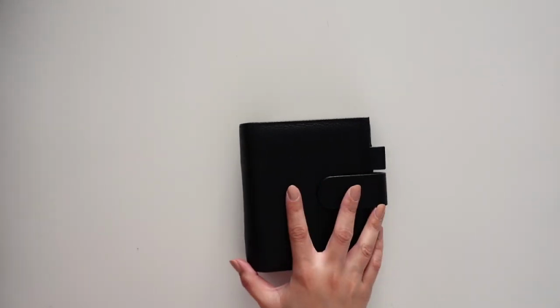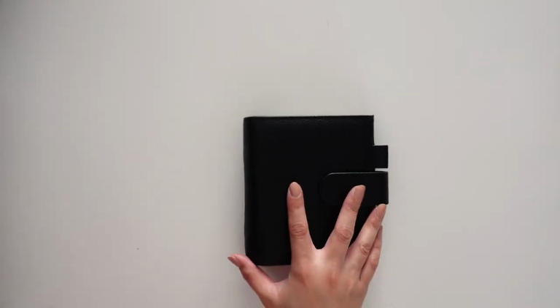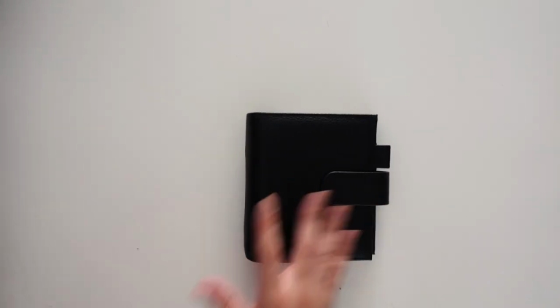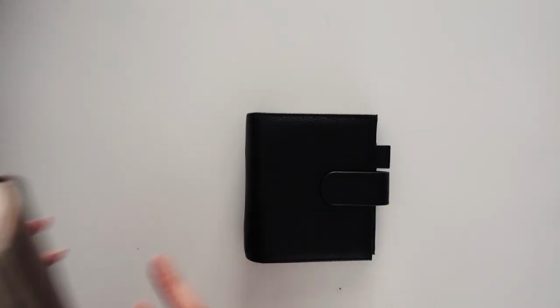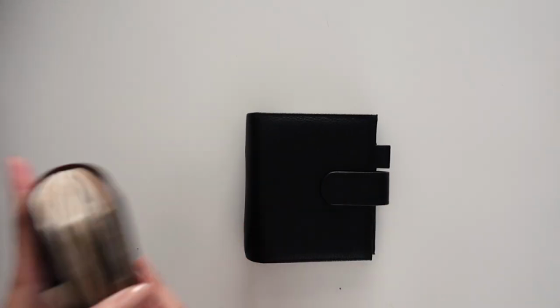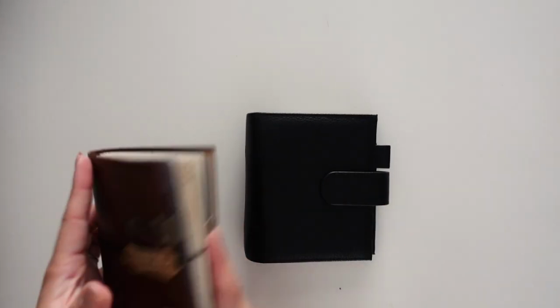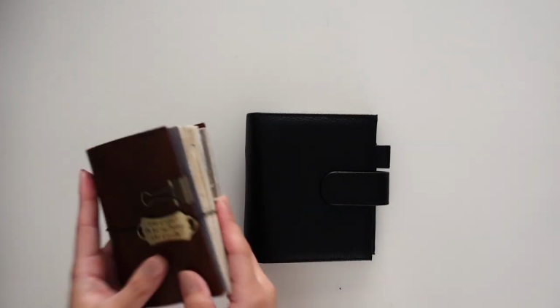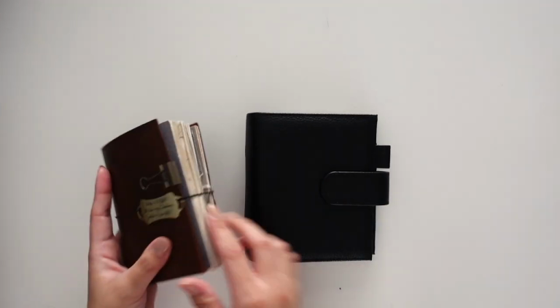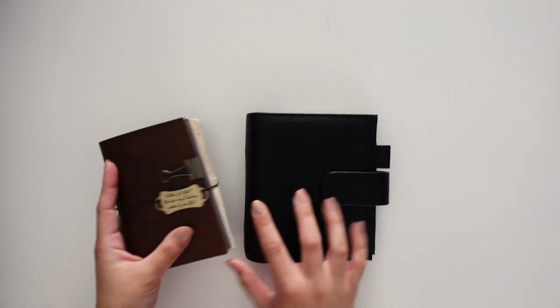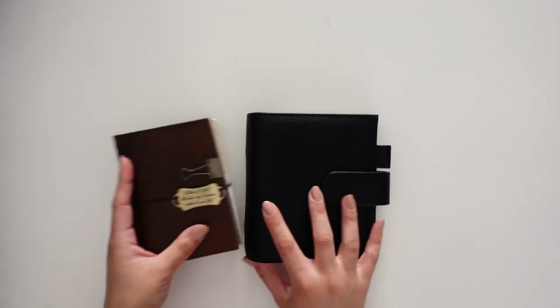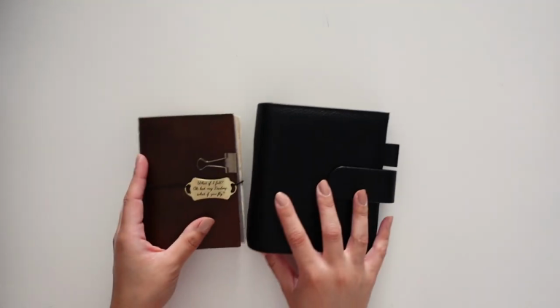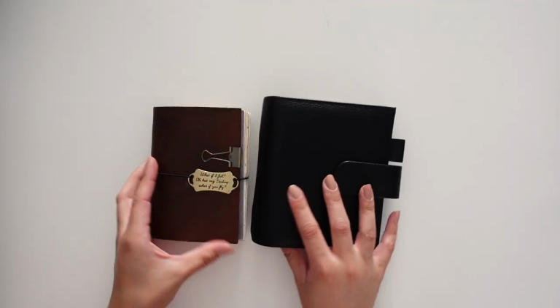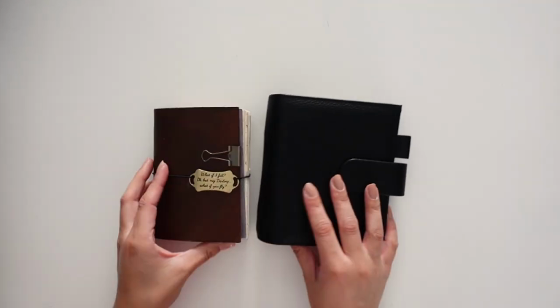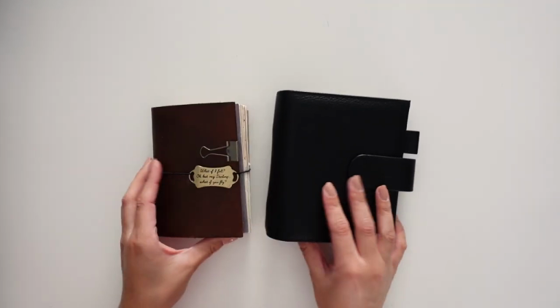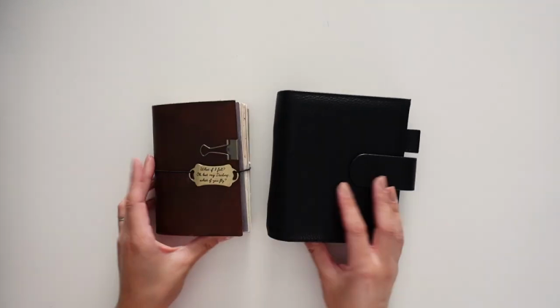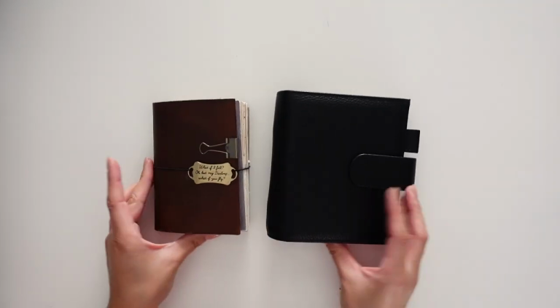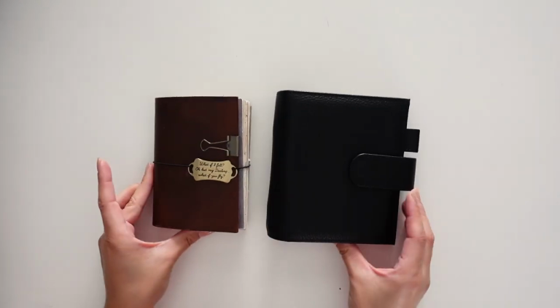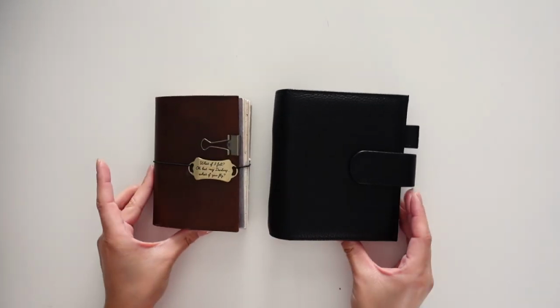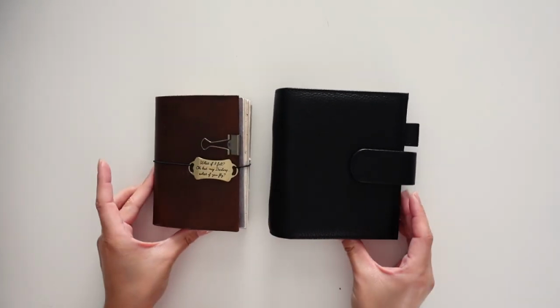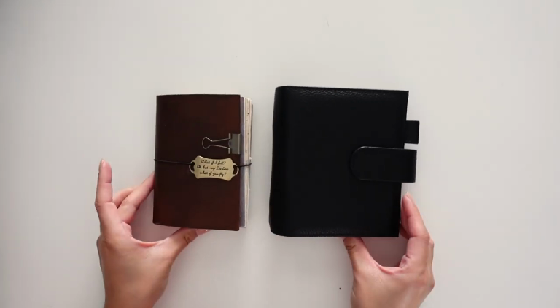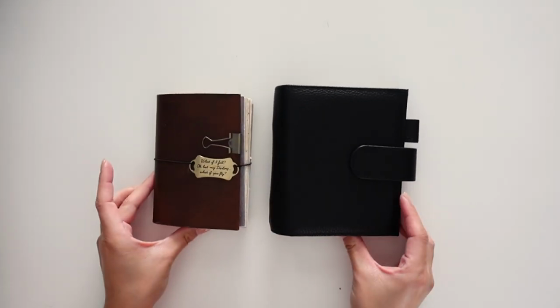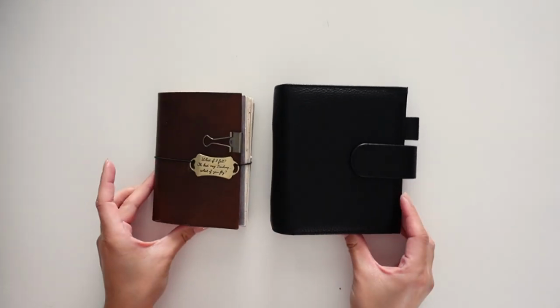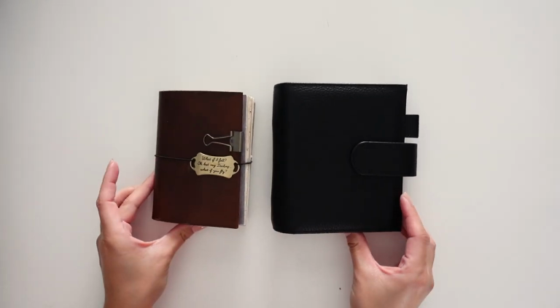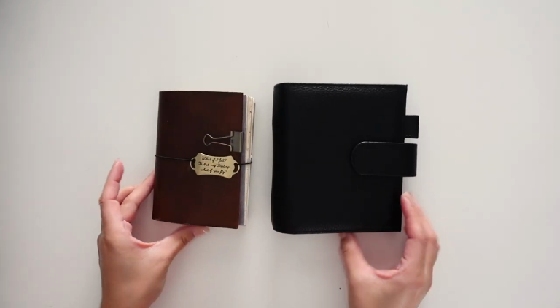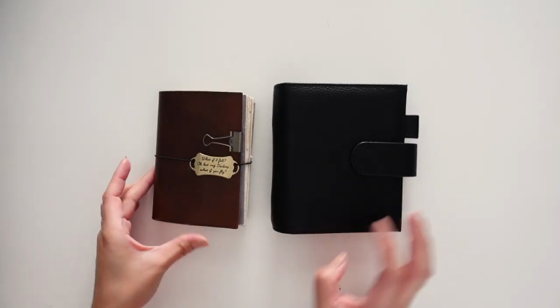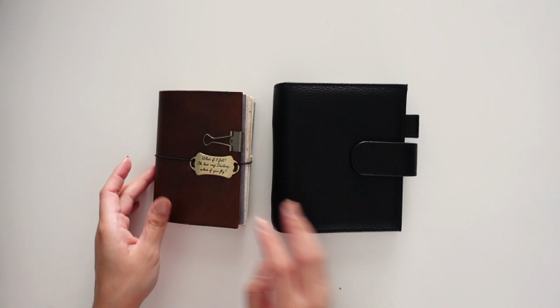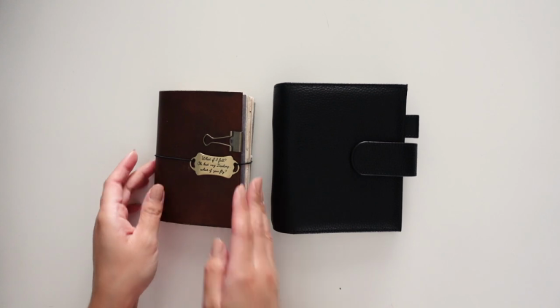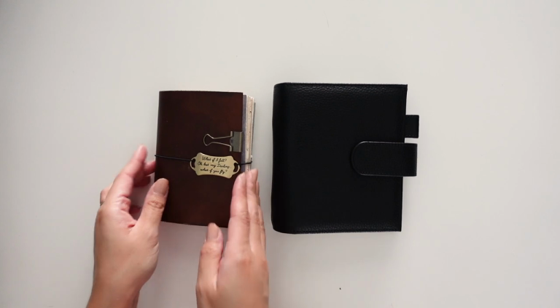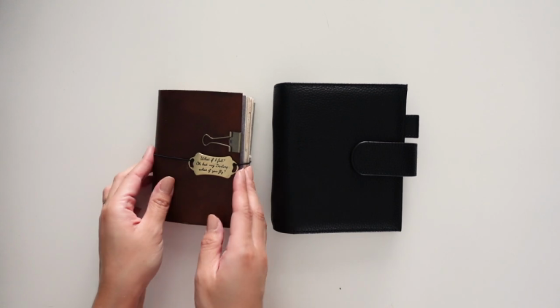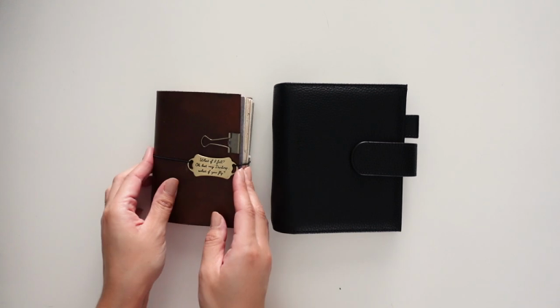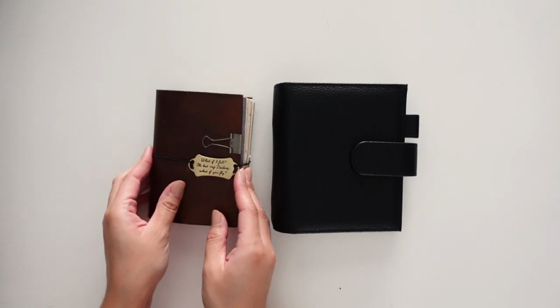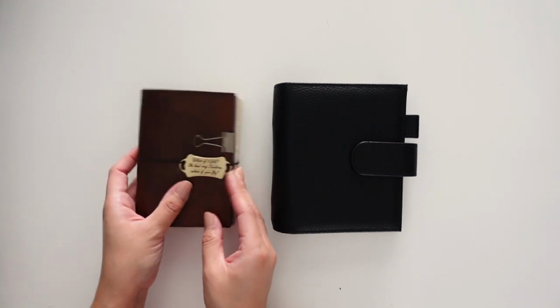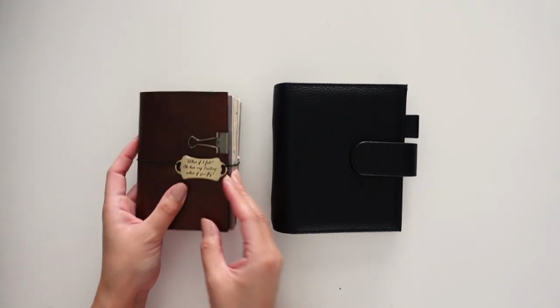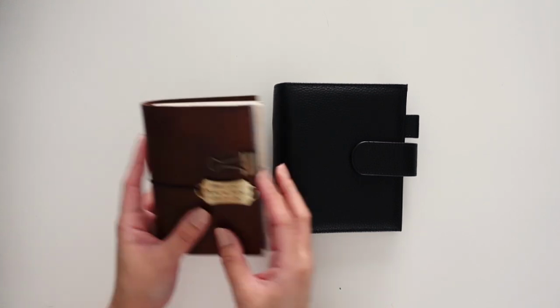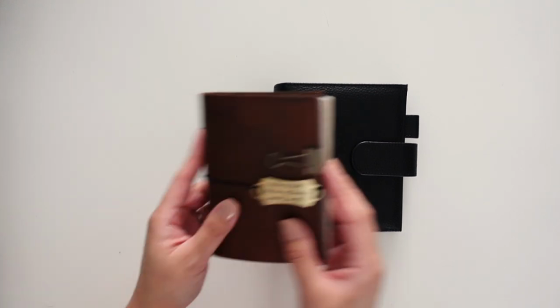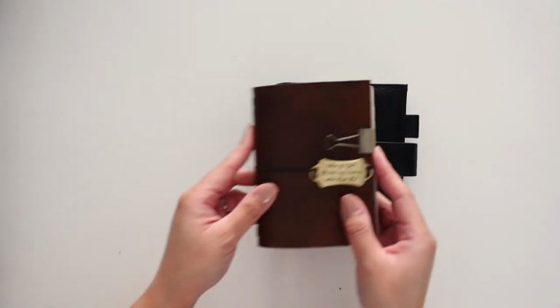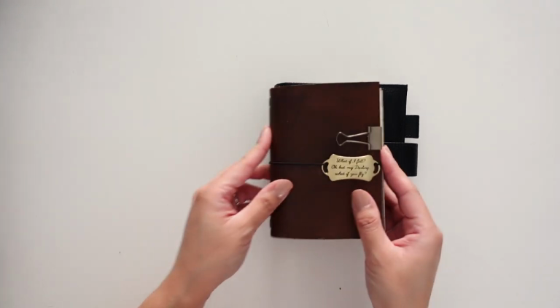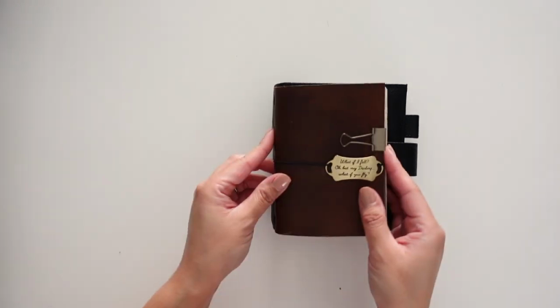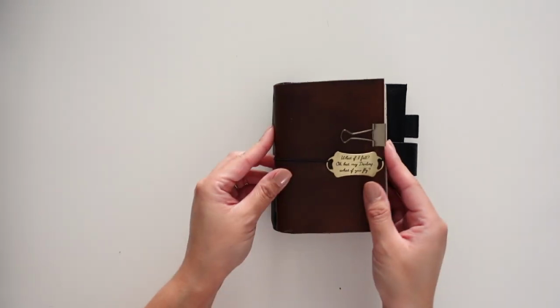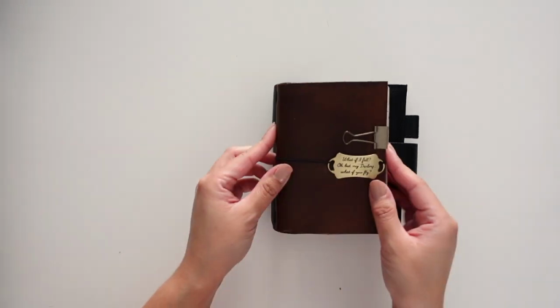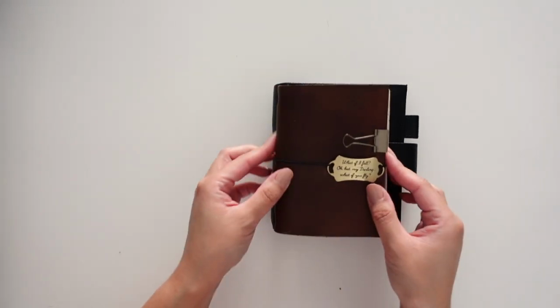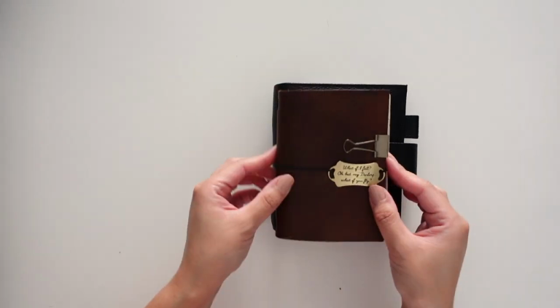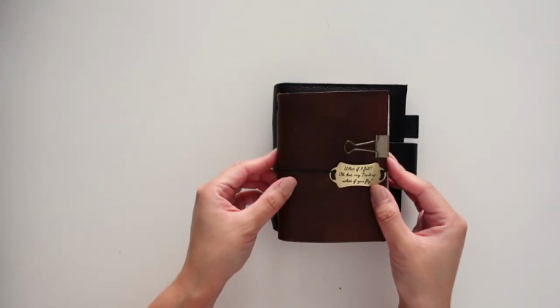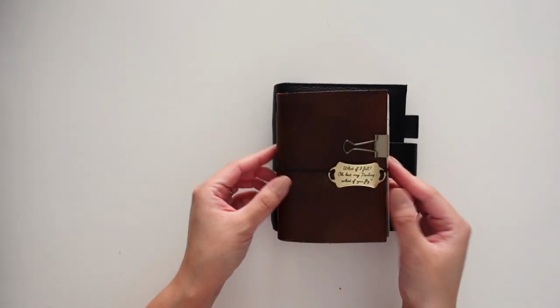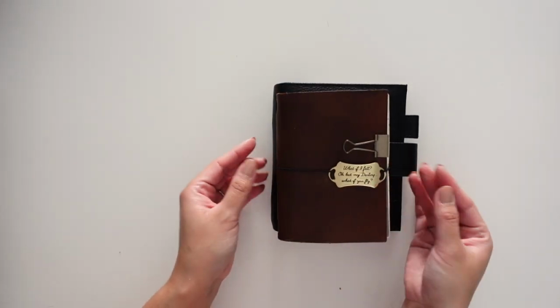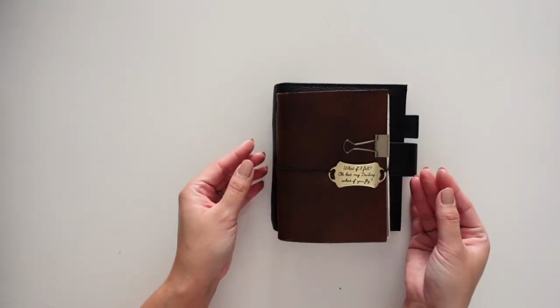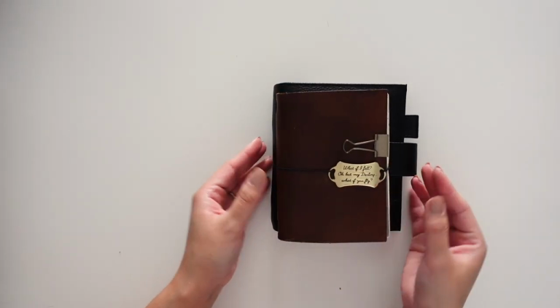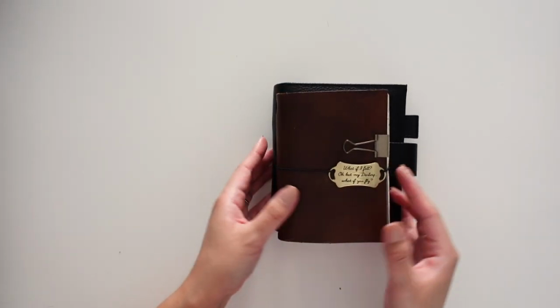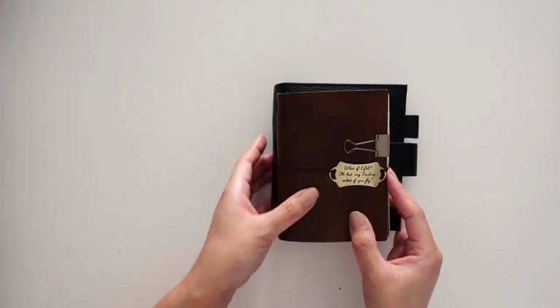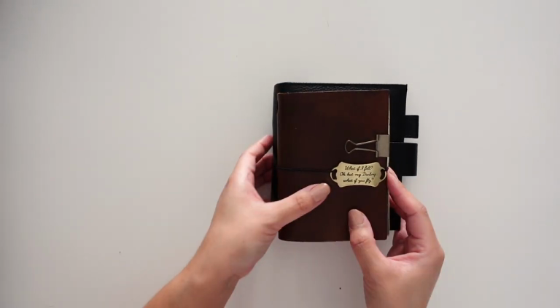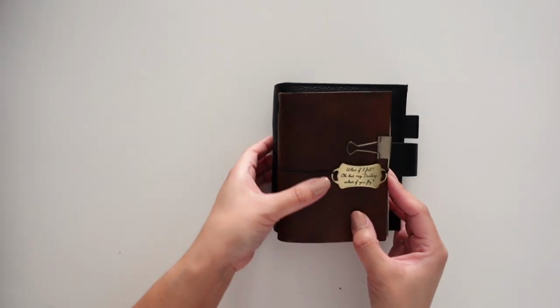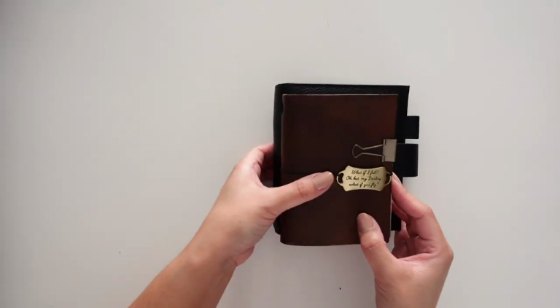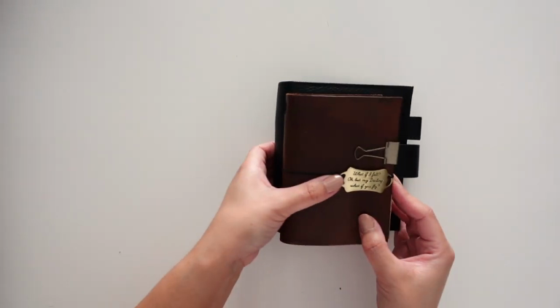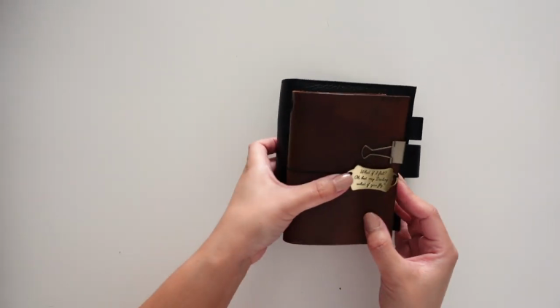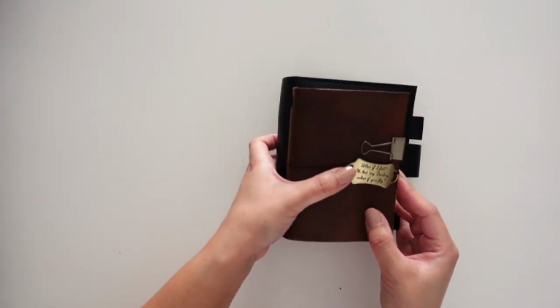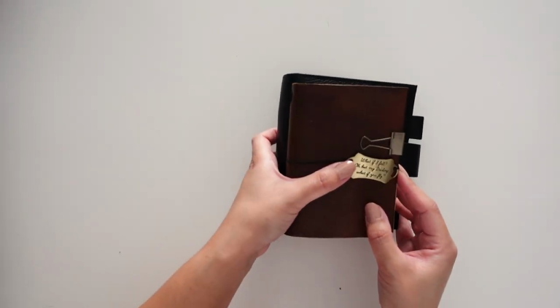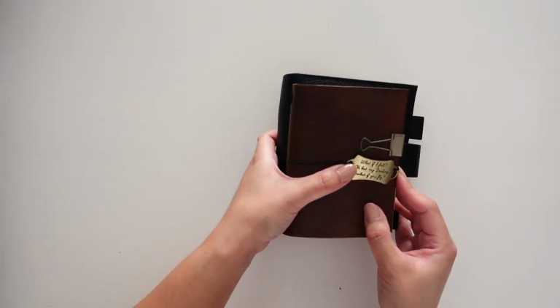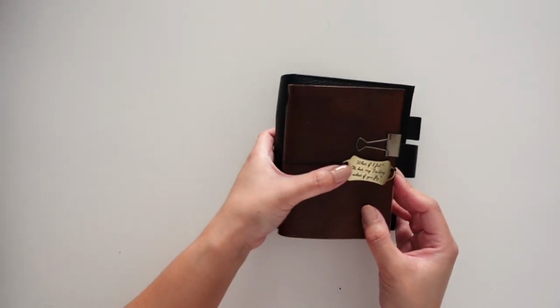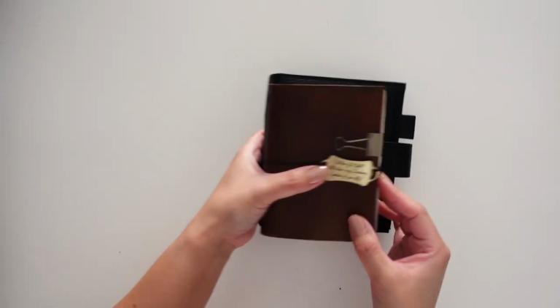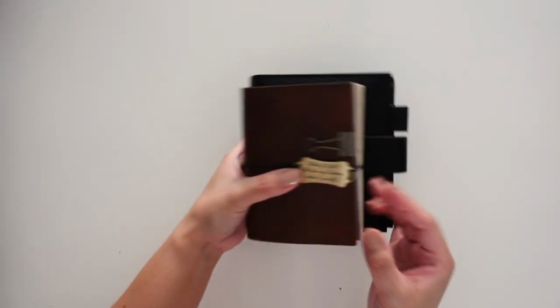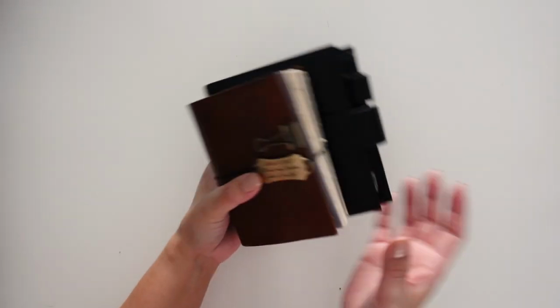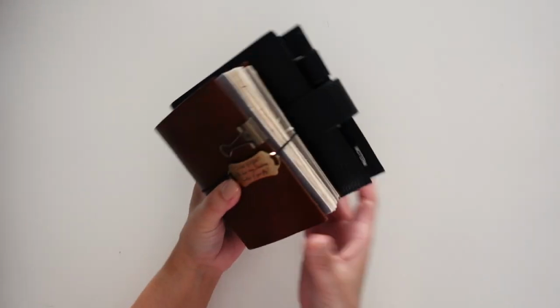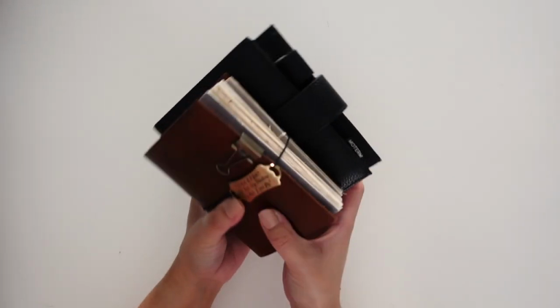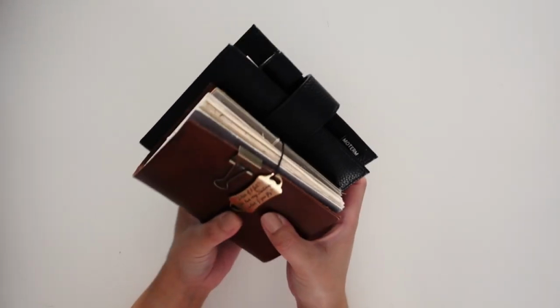And lastly, this is a passport size notebook. The passport size looks so cute compared to the Luxe.